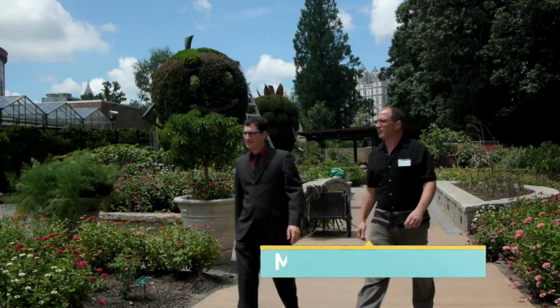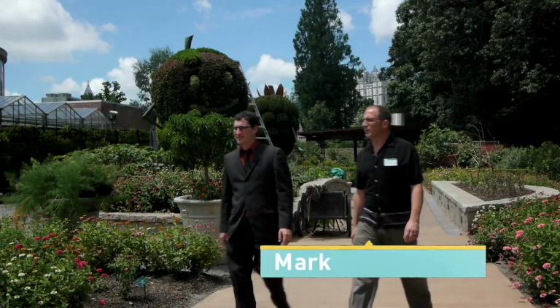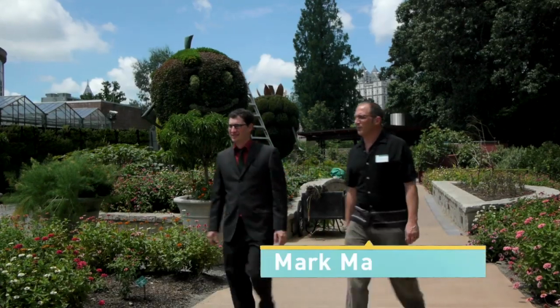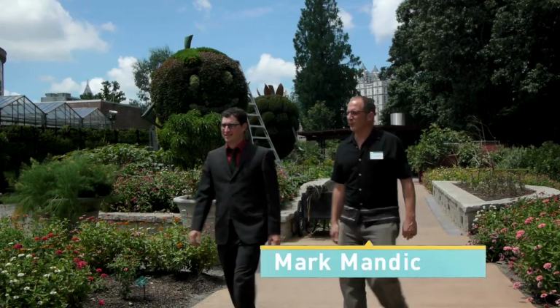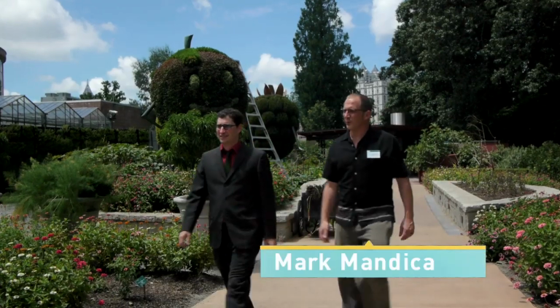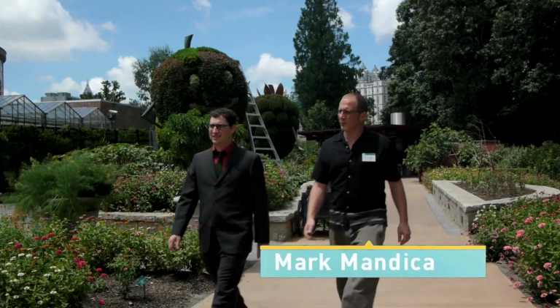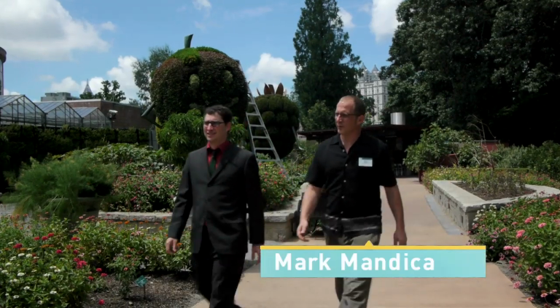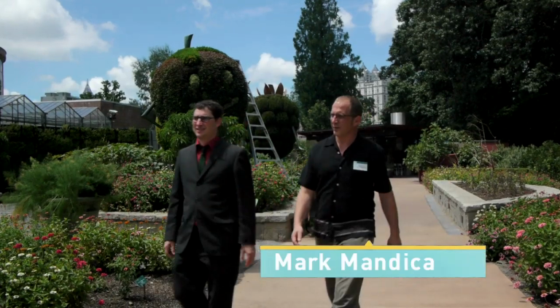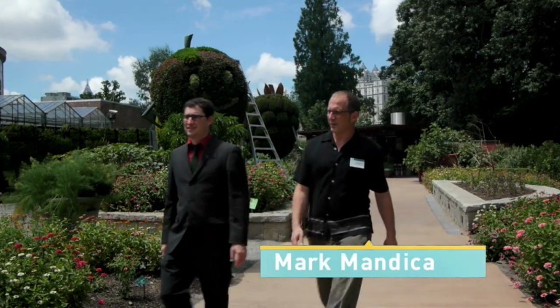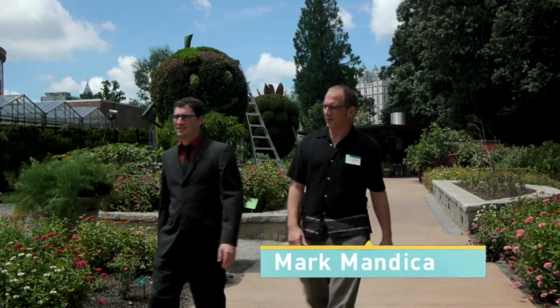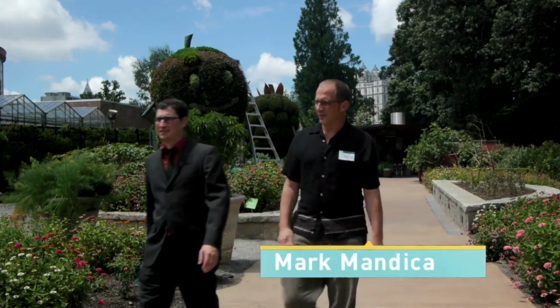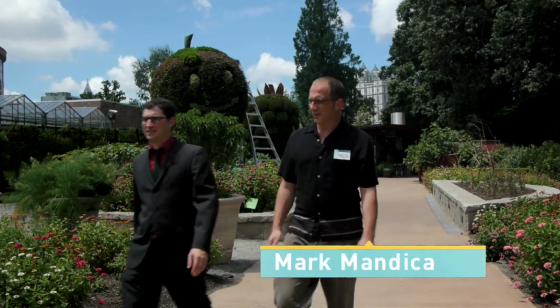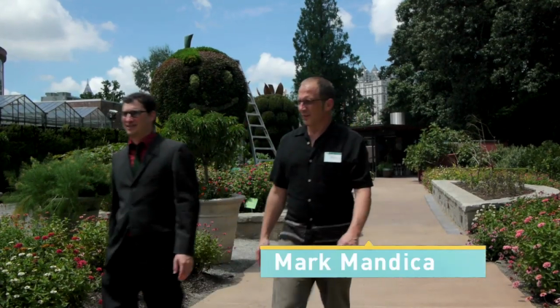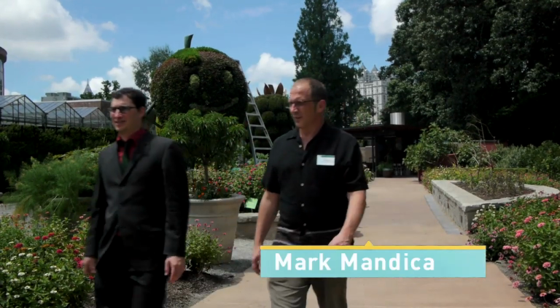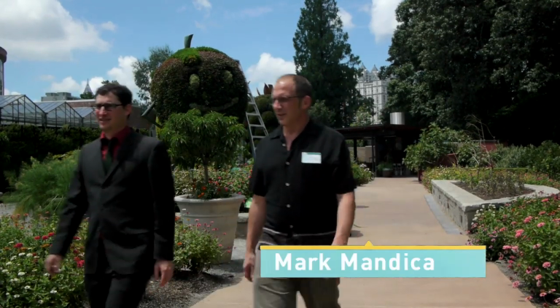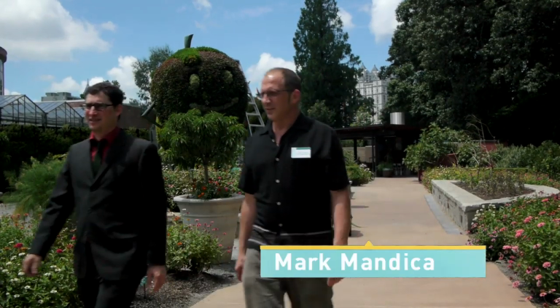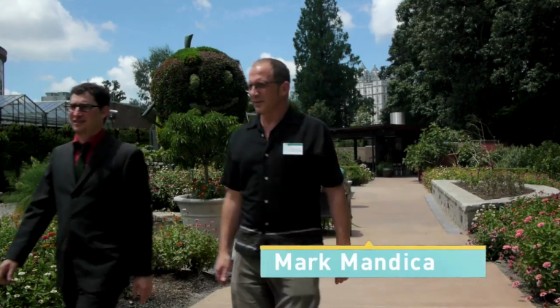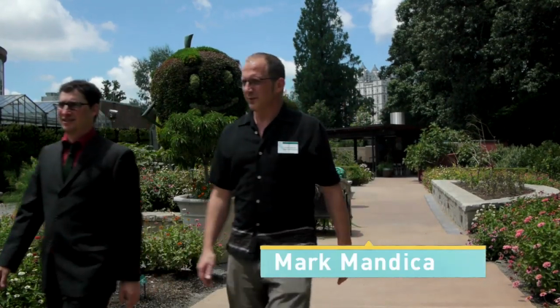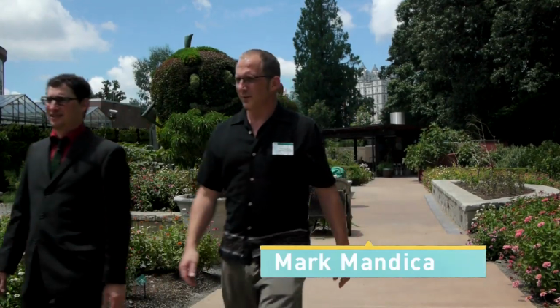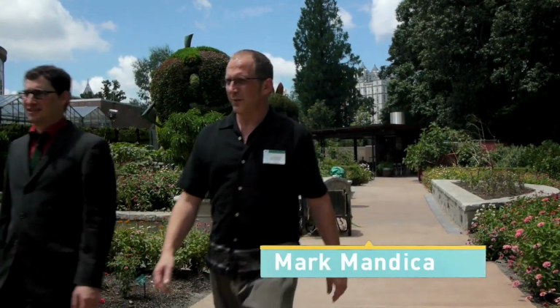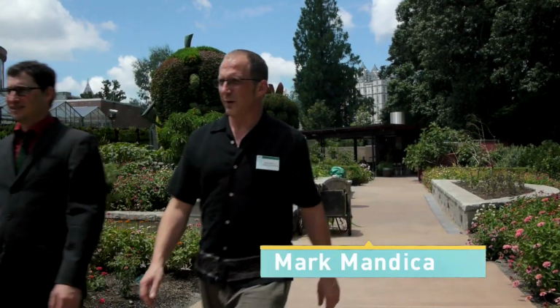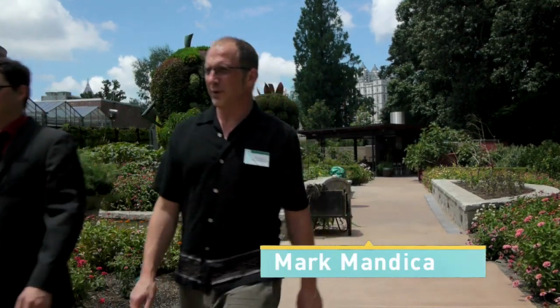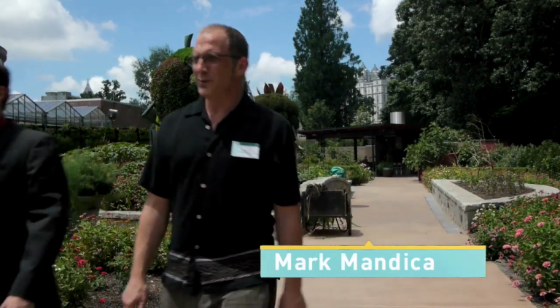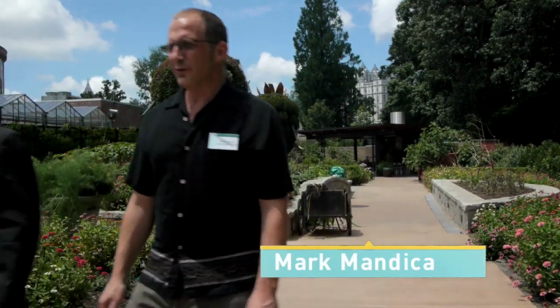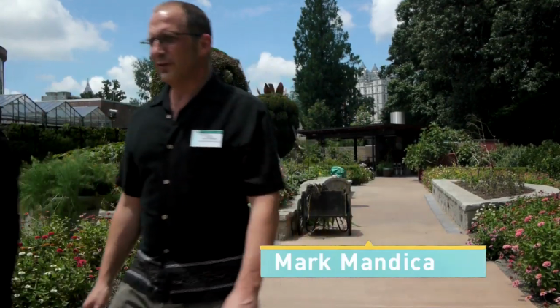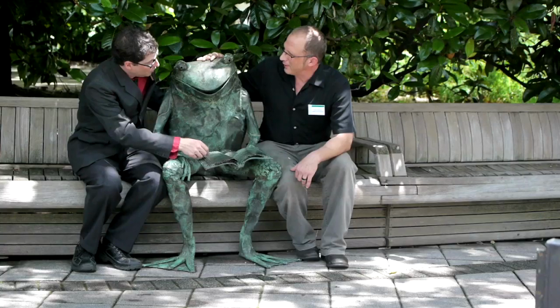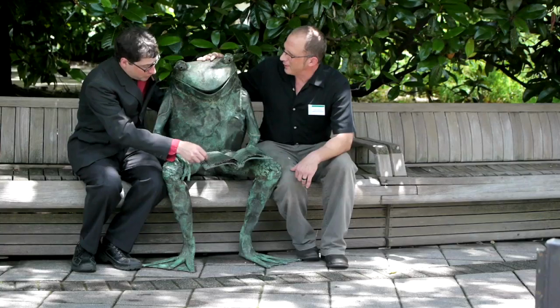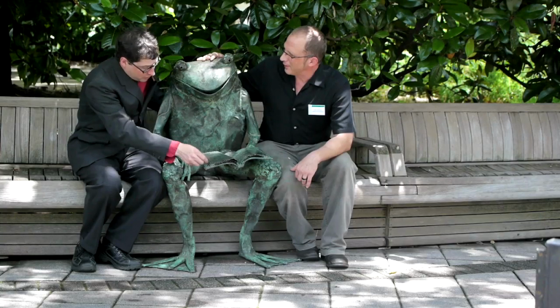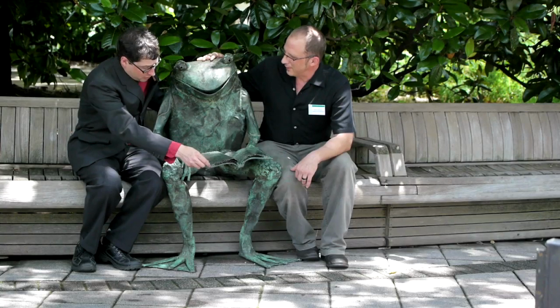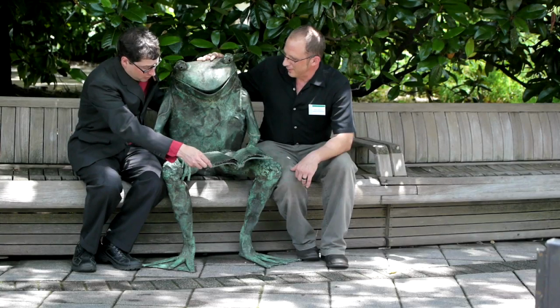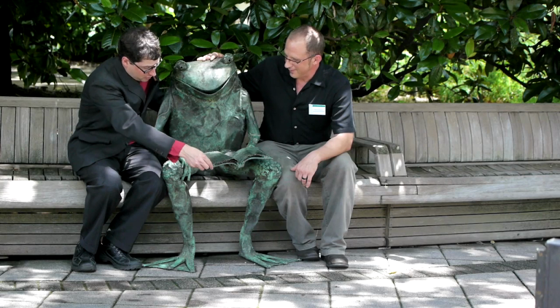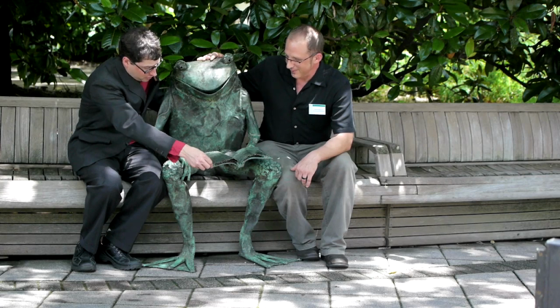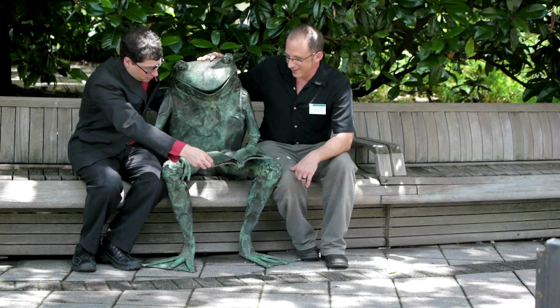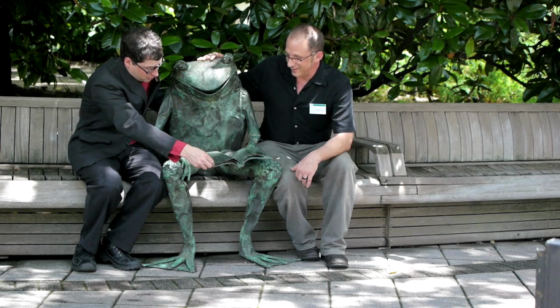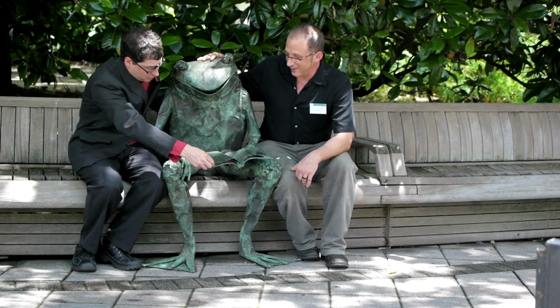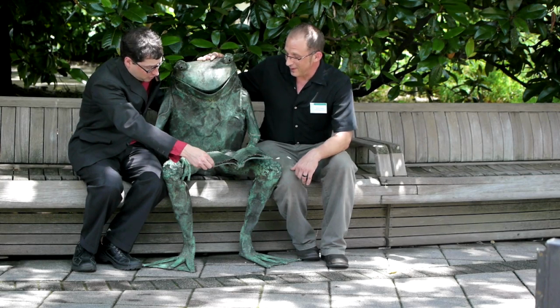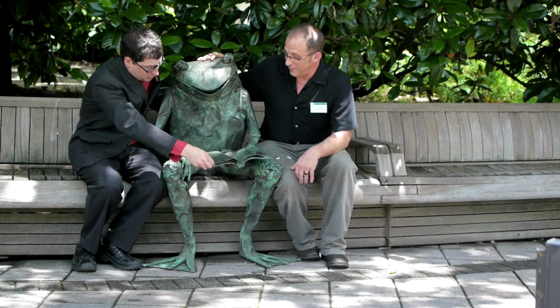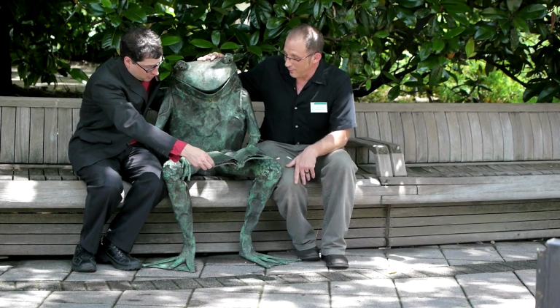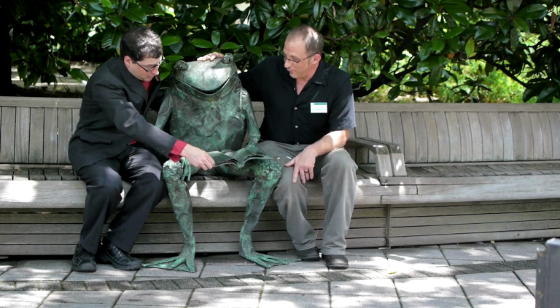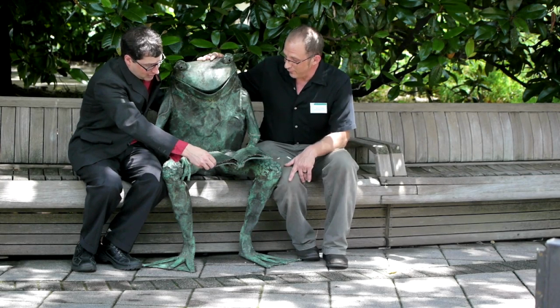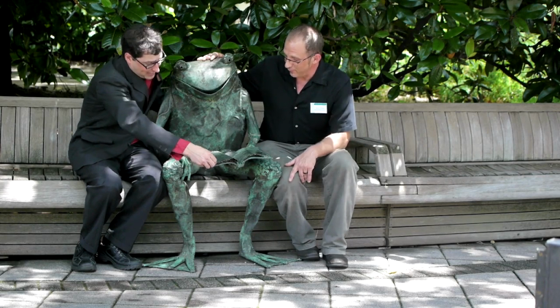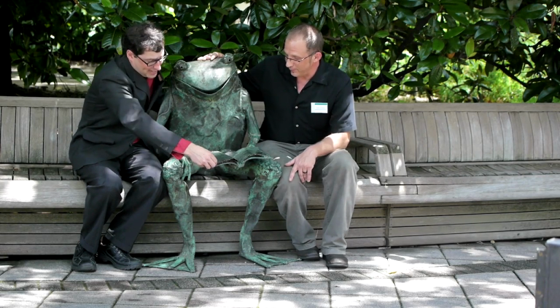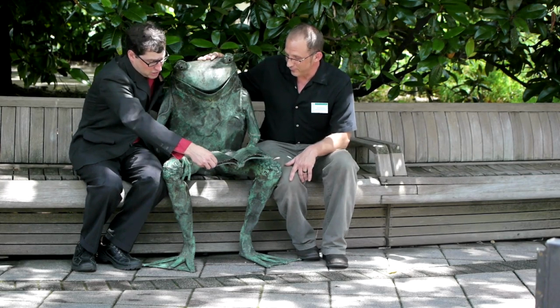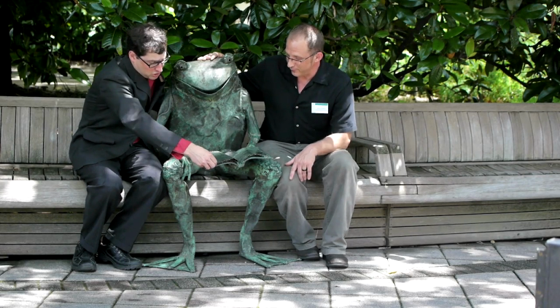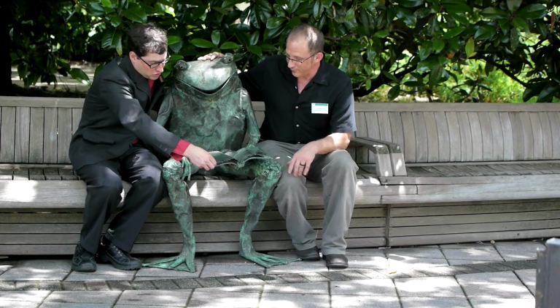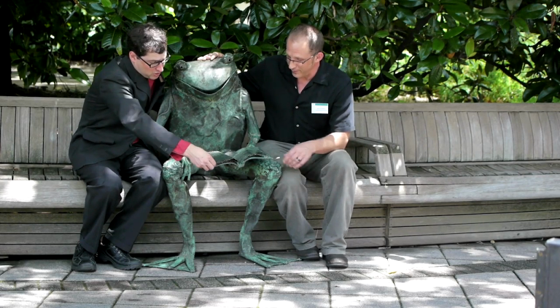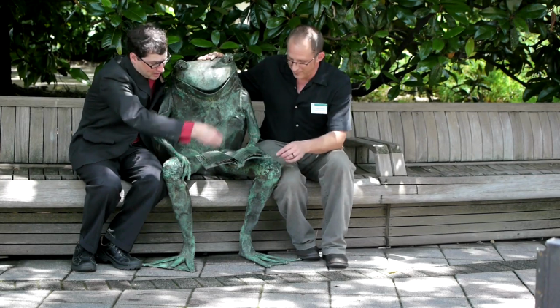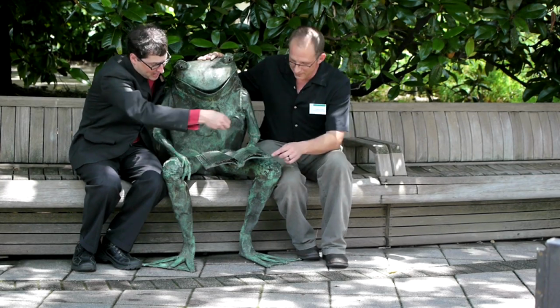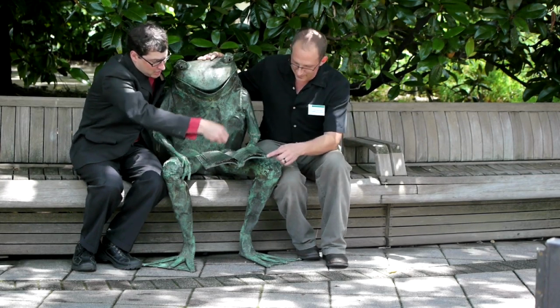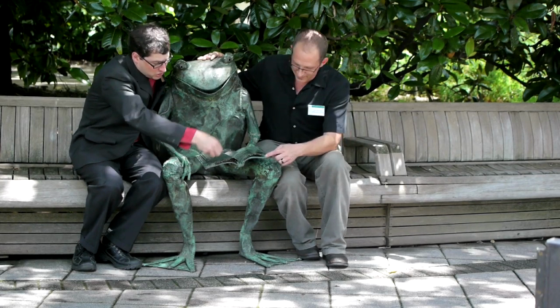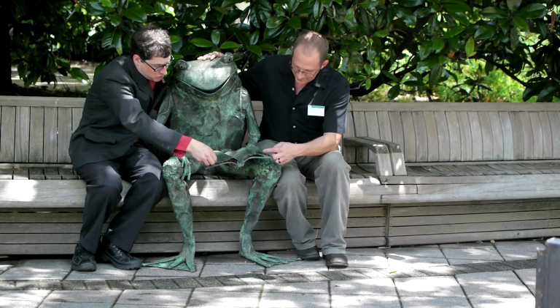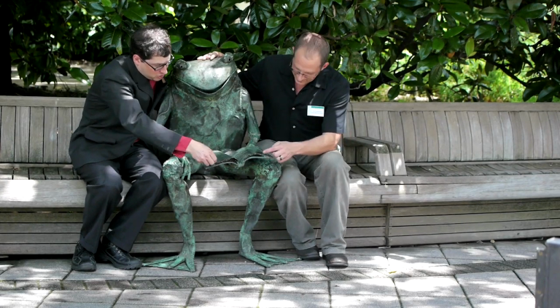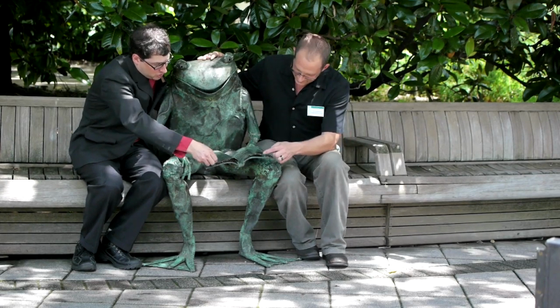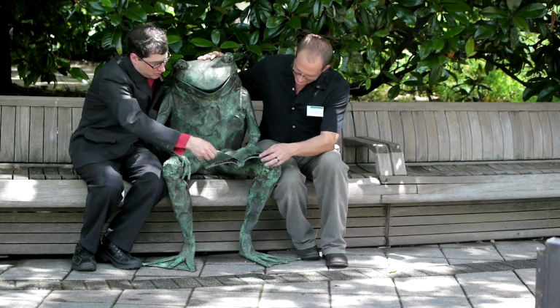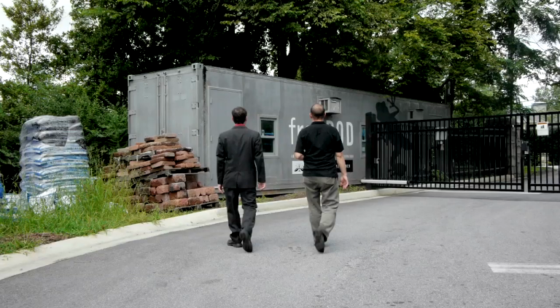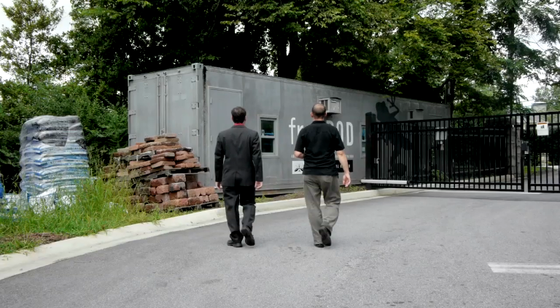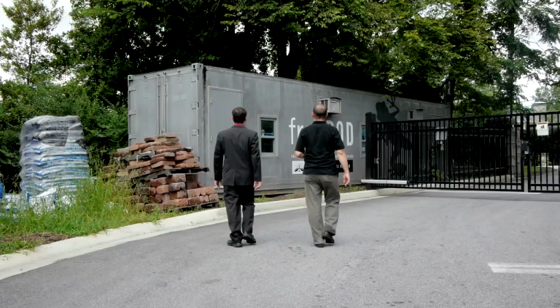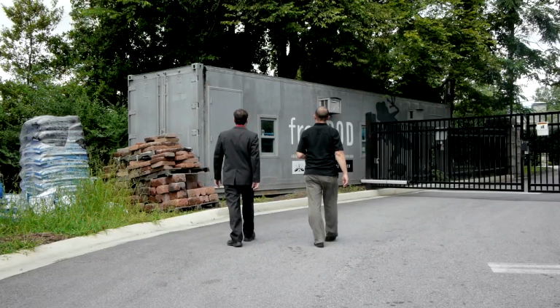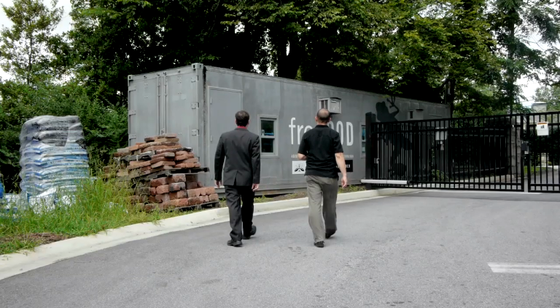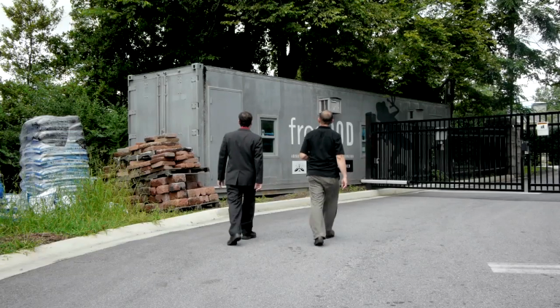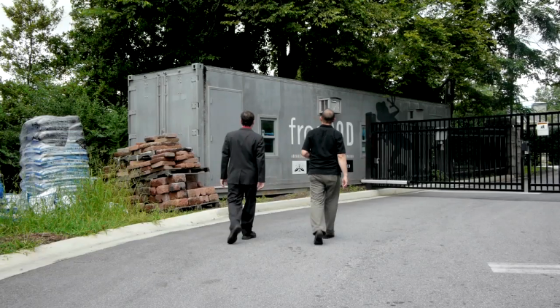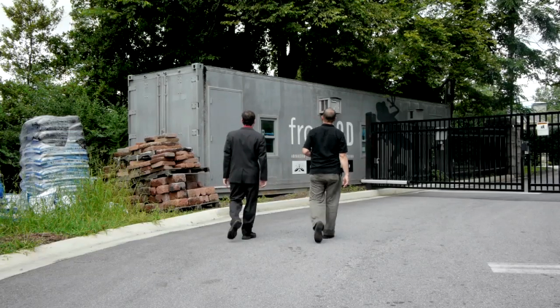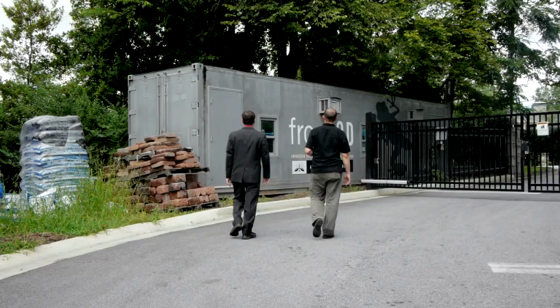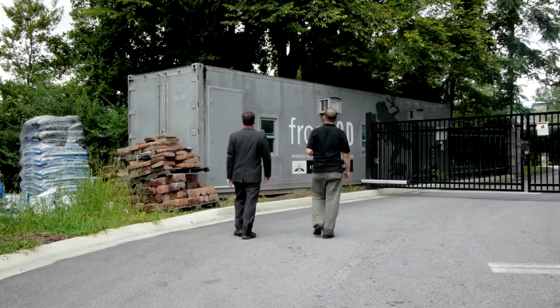Mark Mandica is in charge of the frogs here, and he's taking me somewhere a lot of people don't get to go. Welcome to the frog pod.